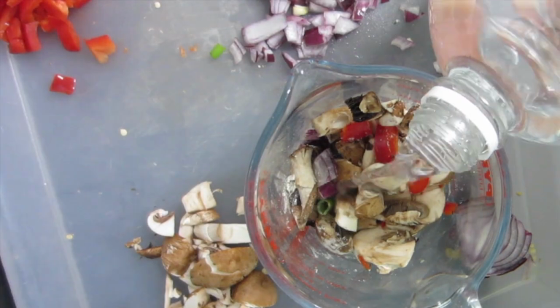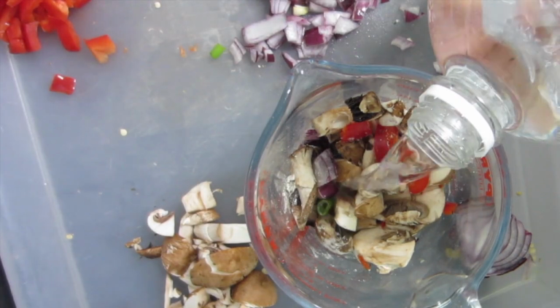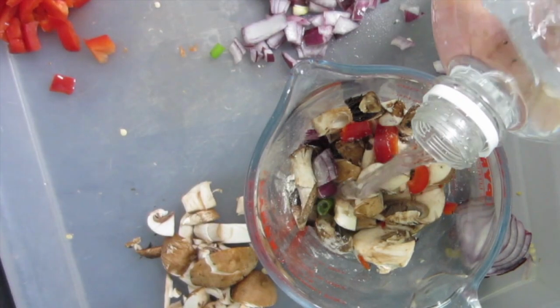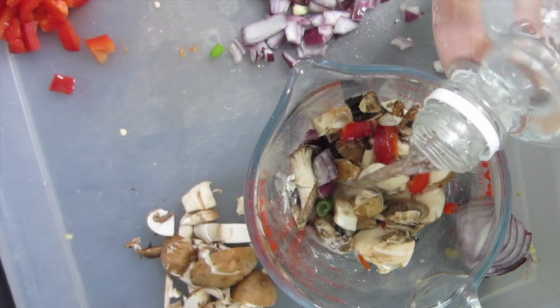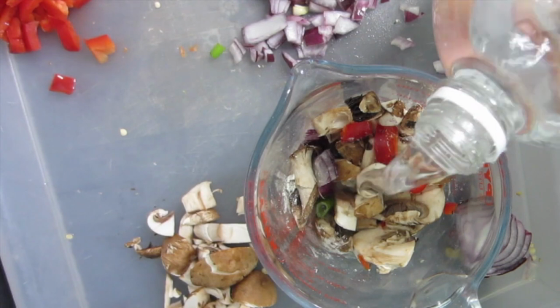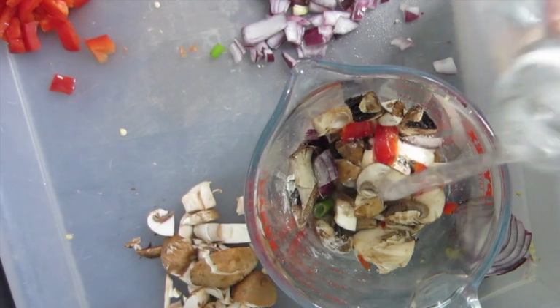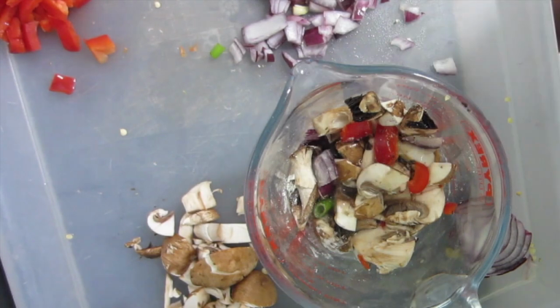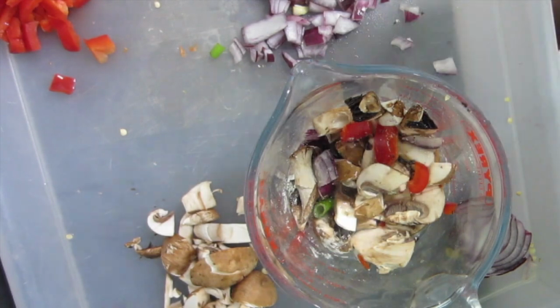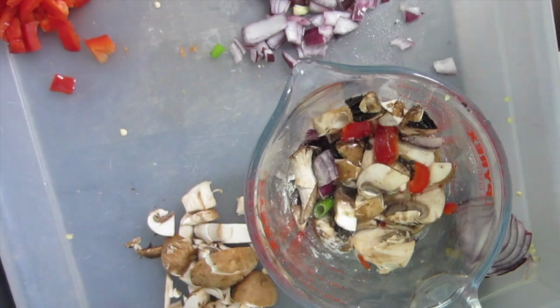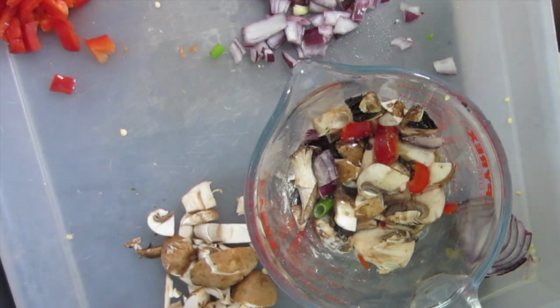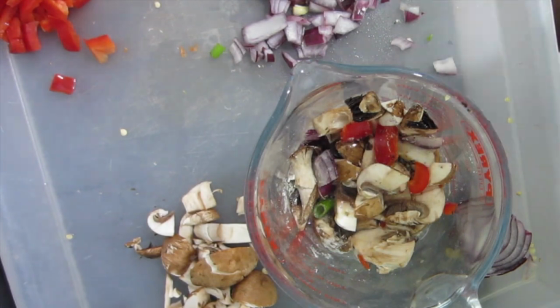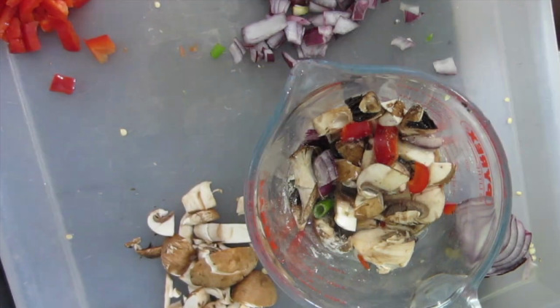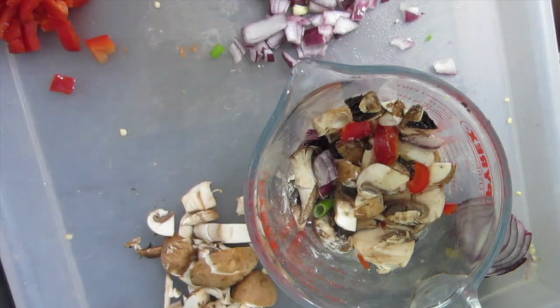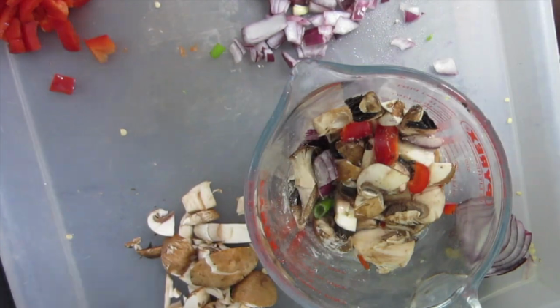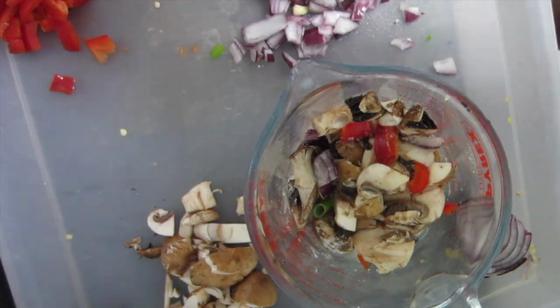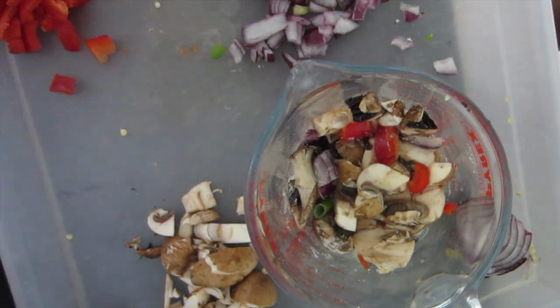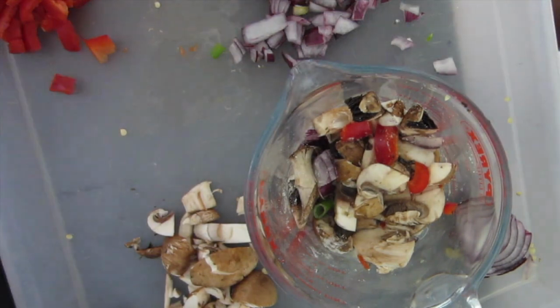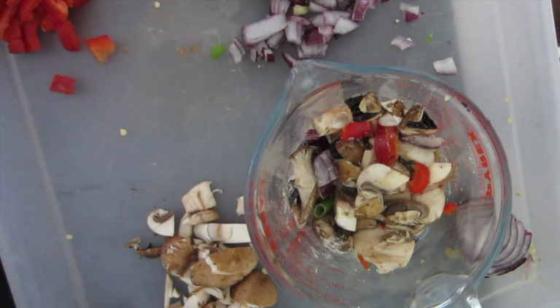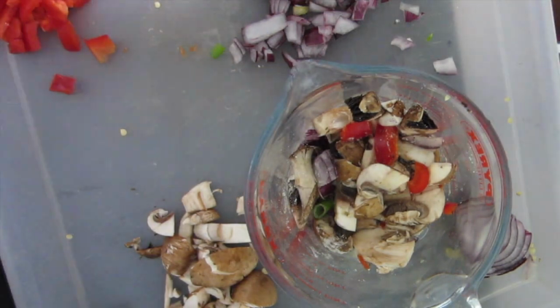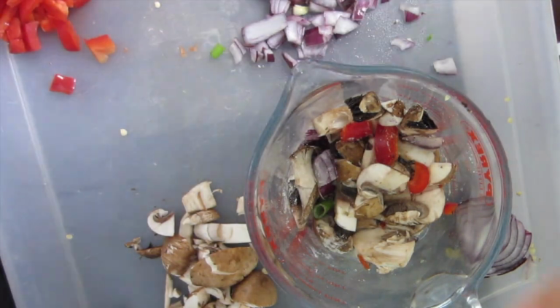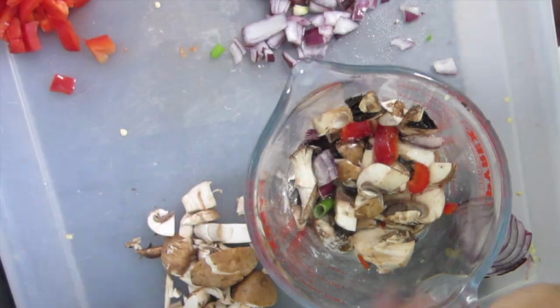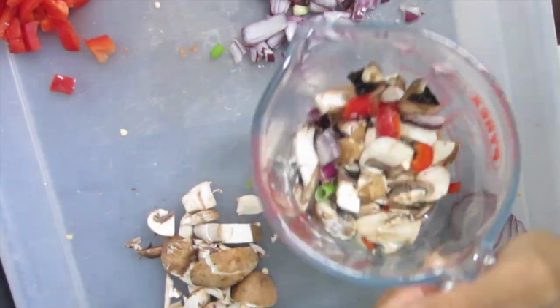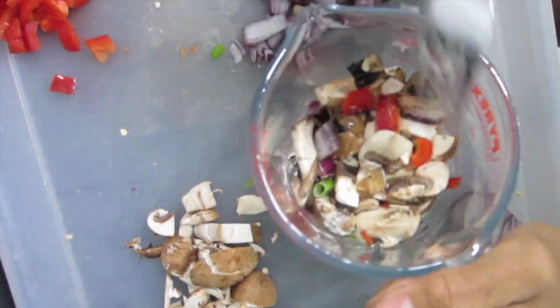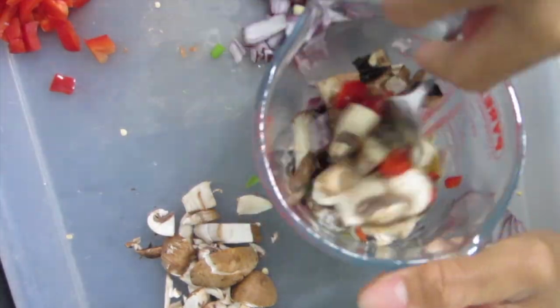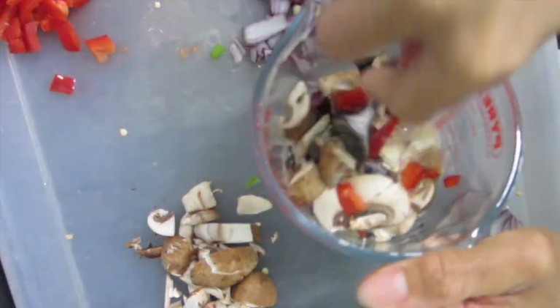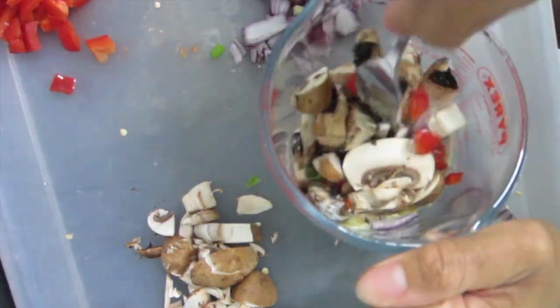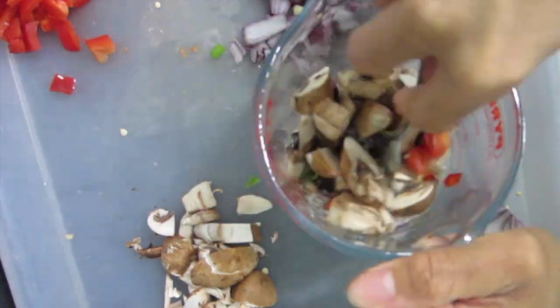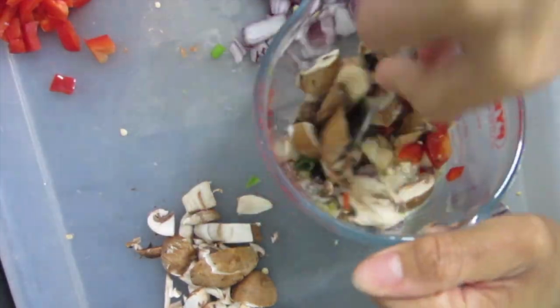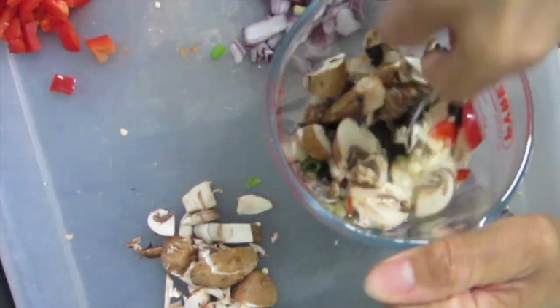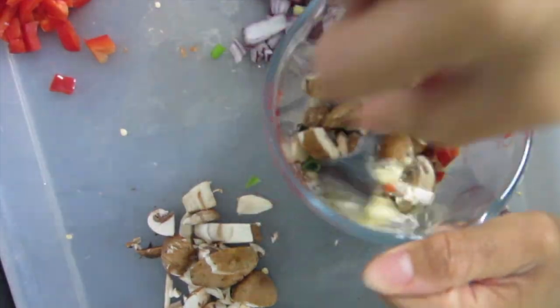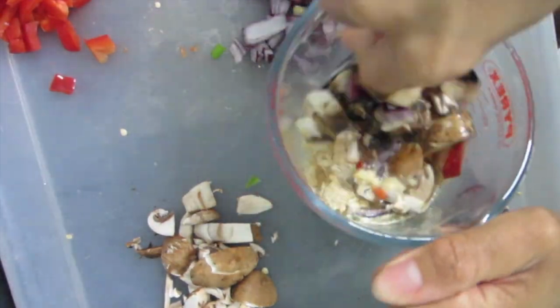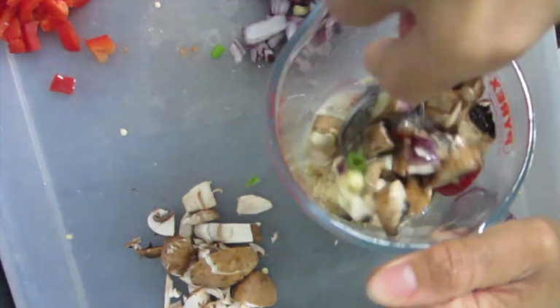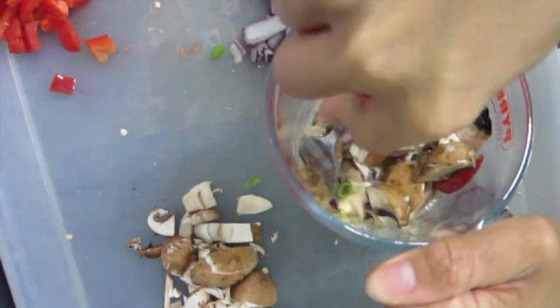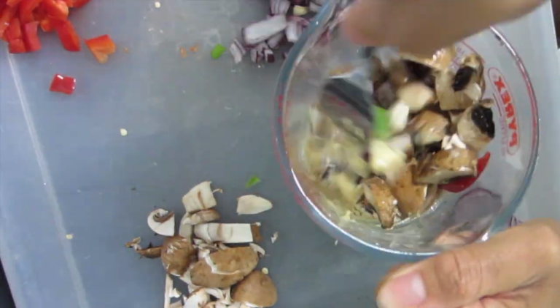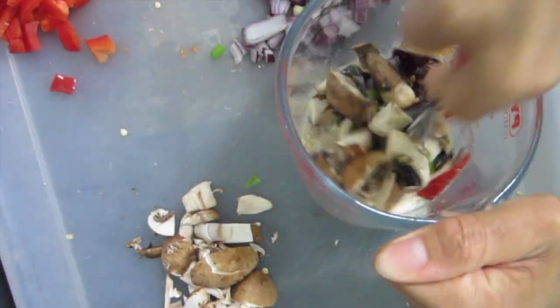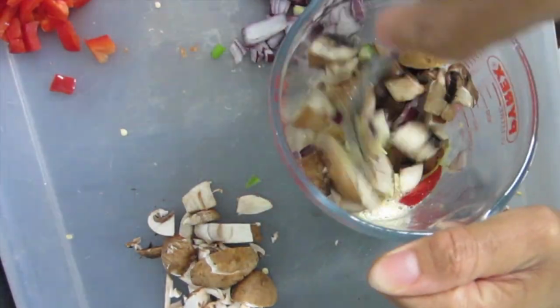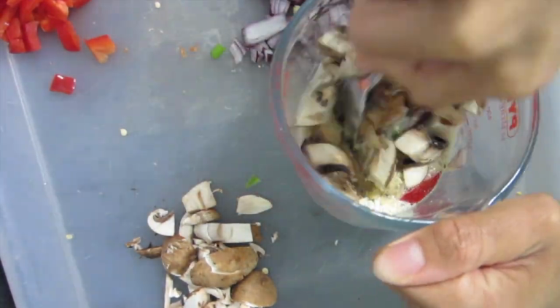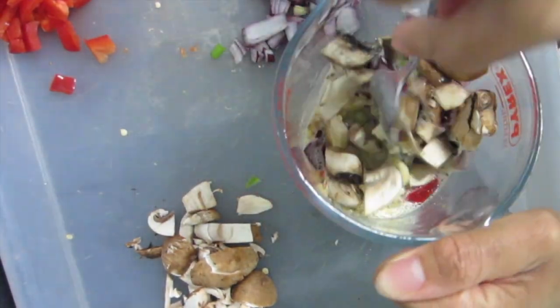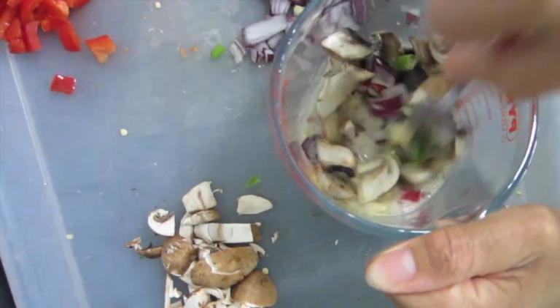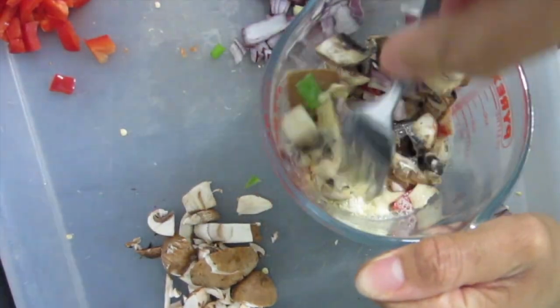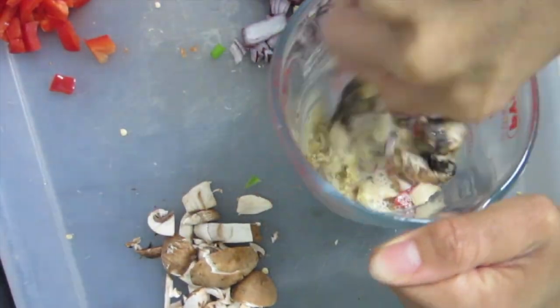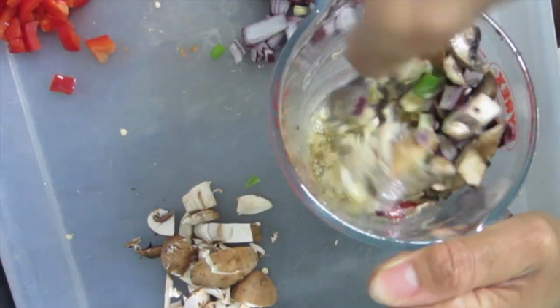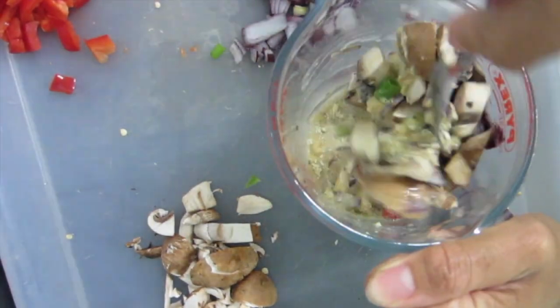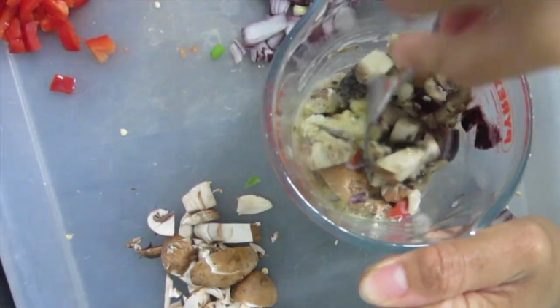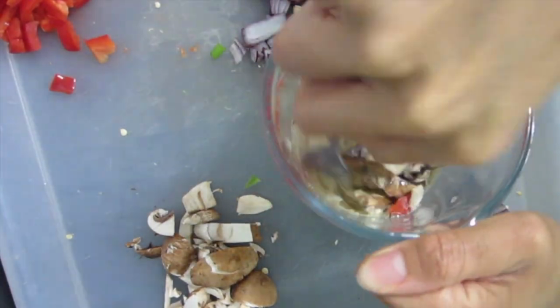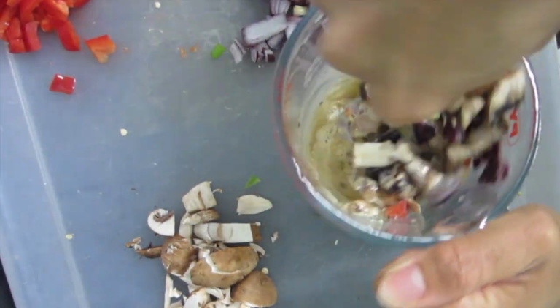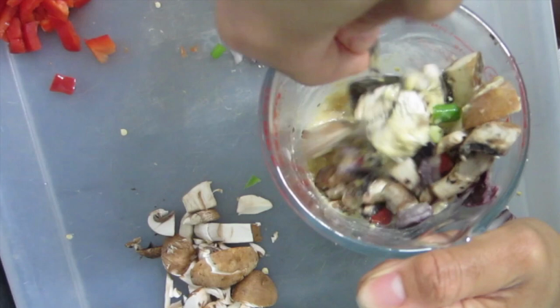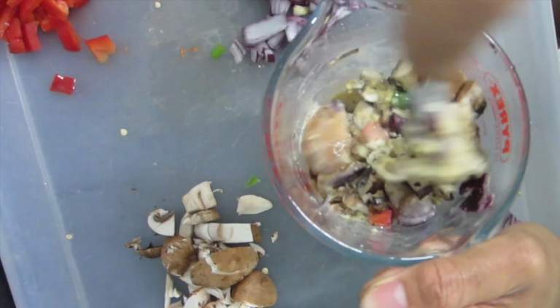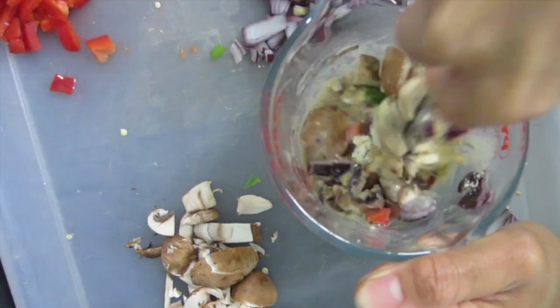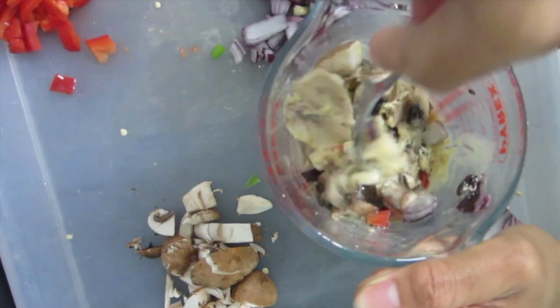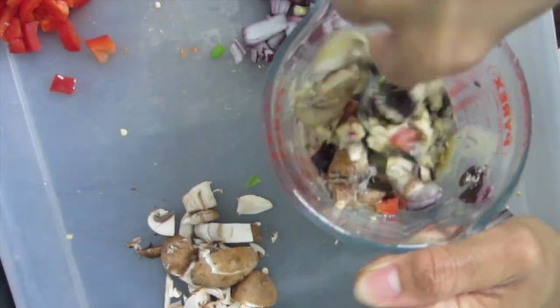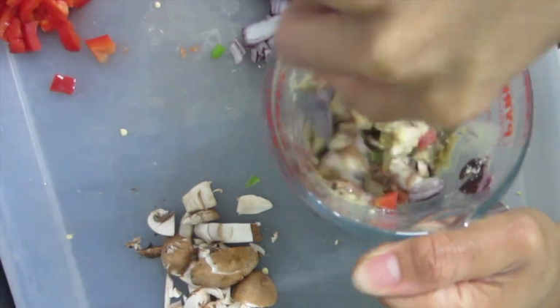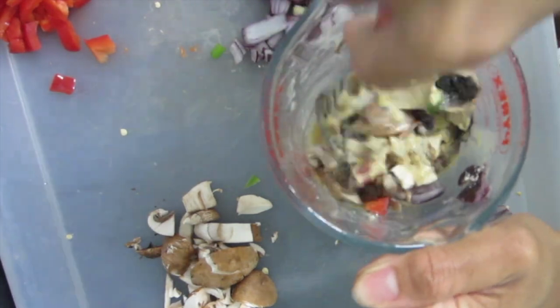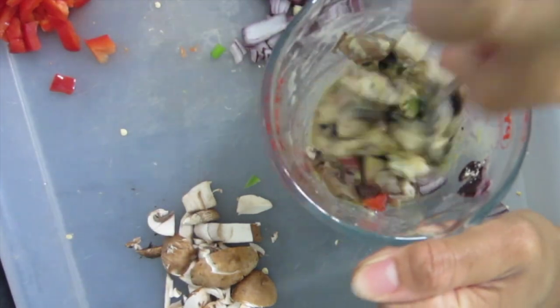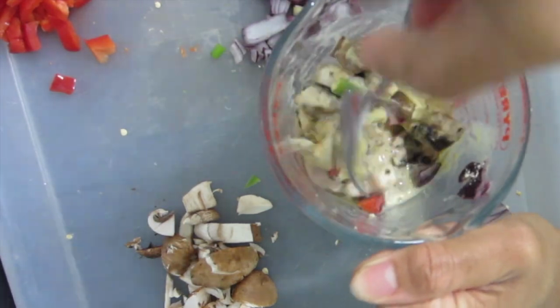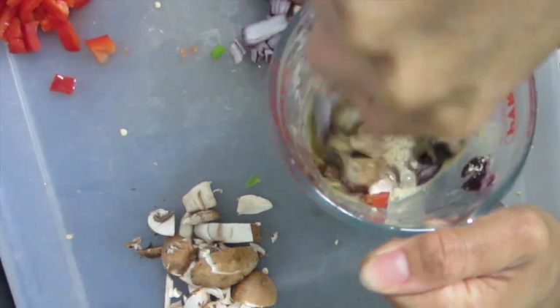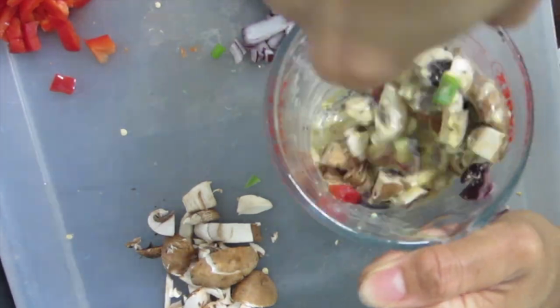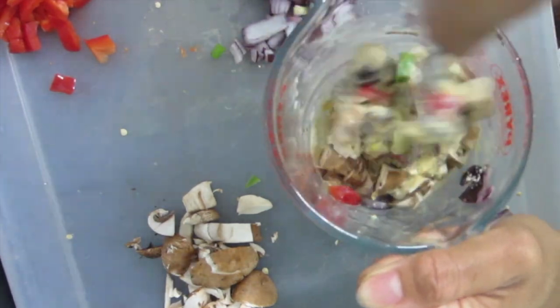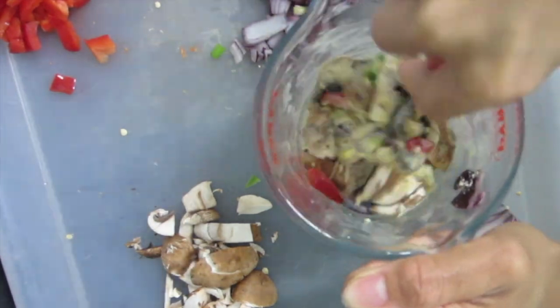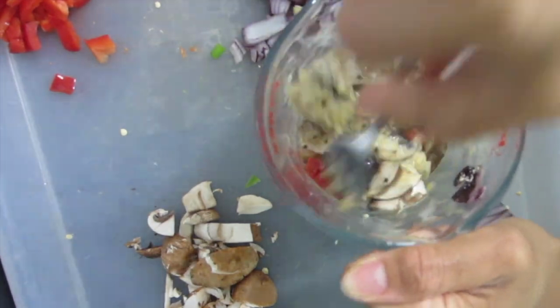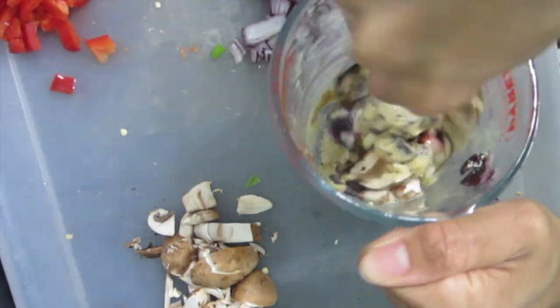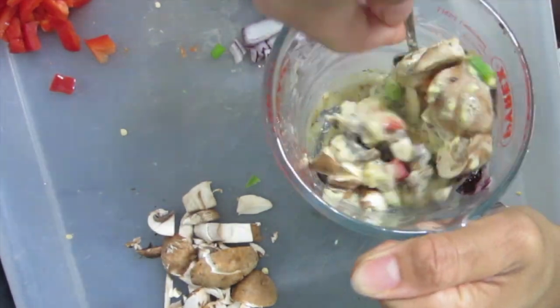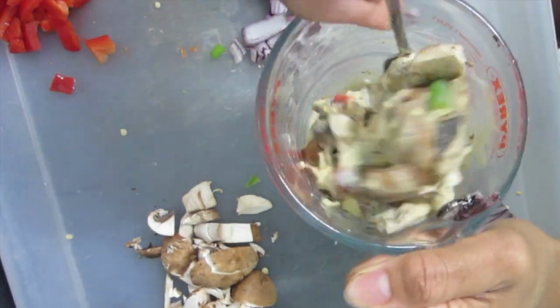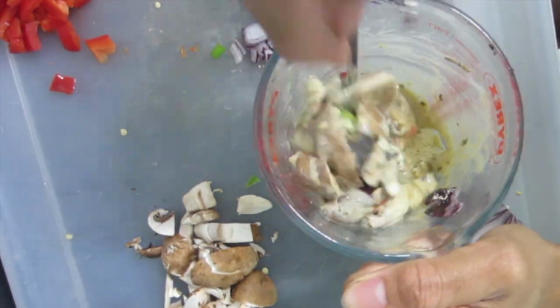Adding in some water, and we are just going to mix it all around like so.